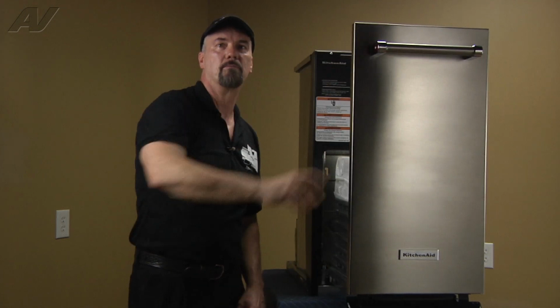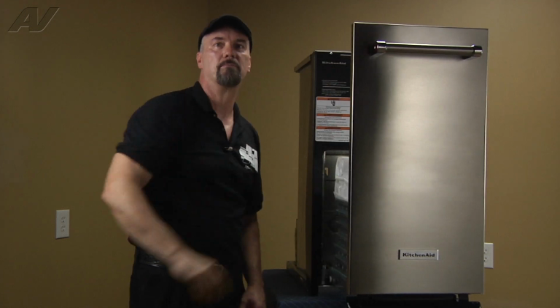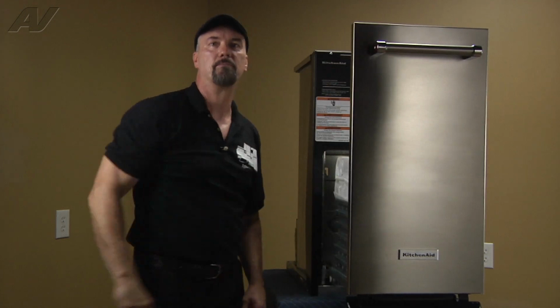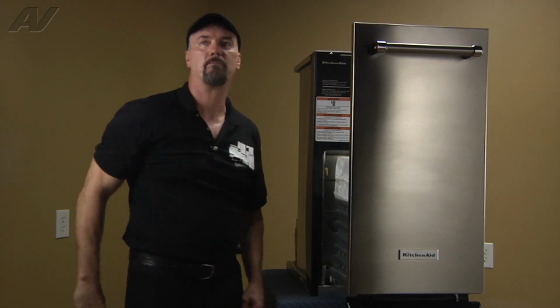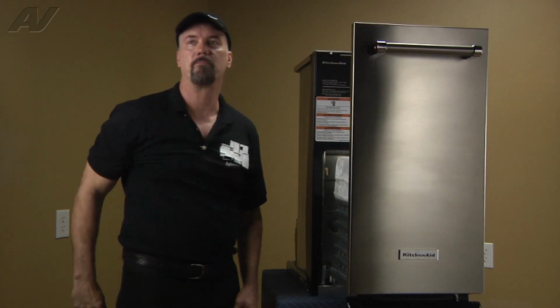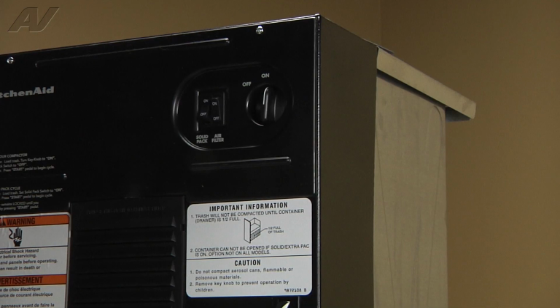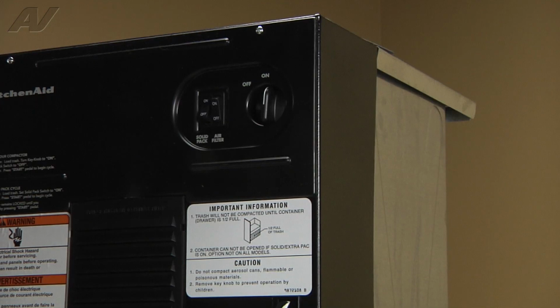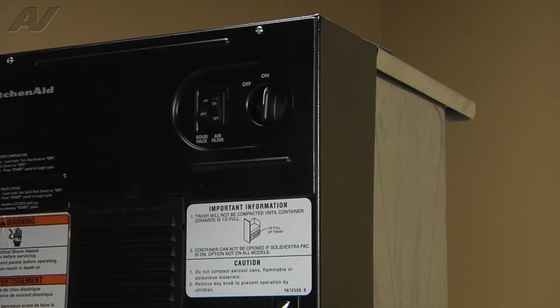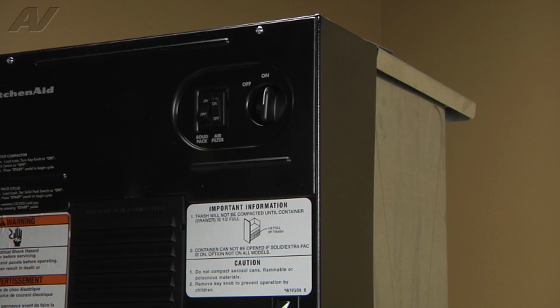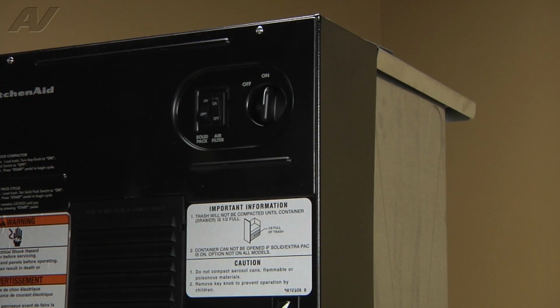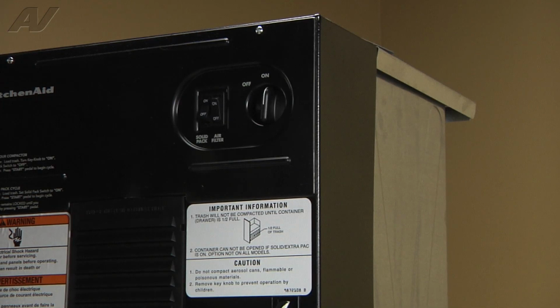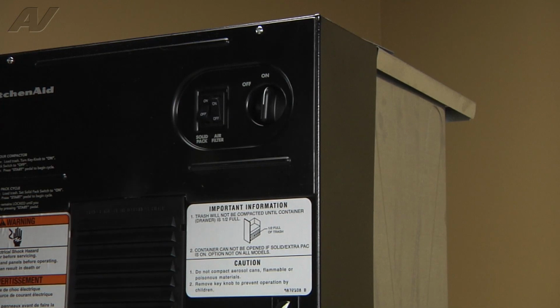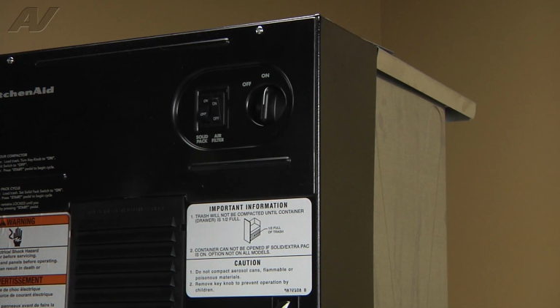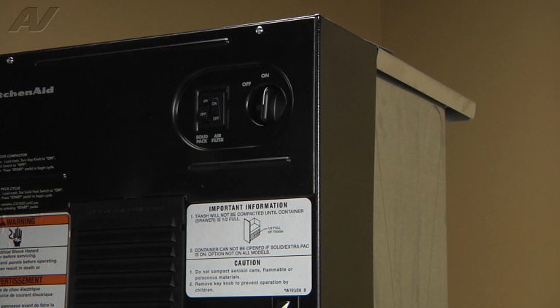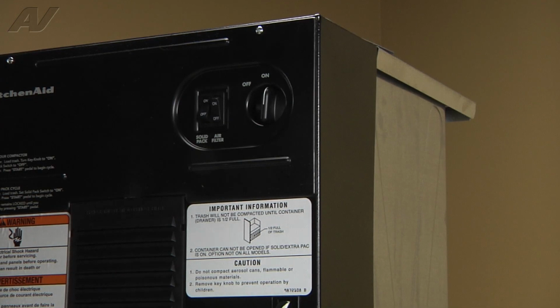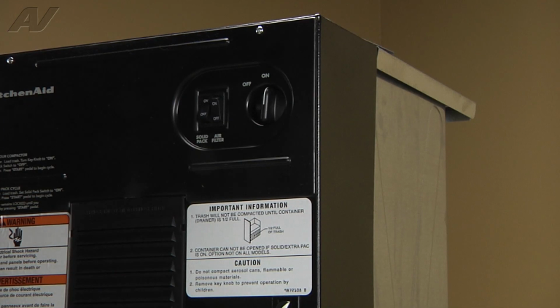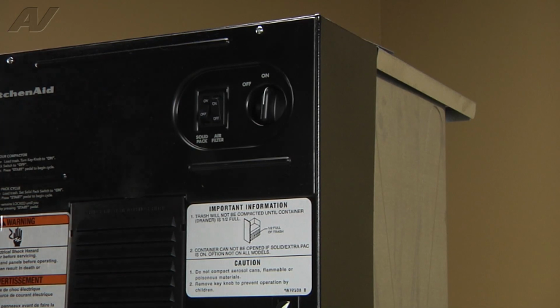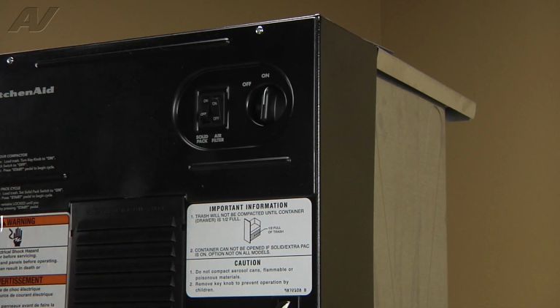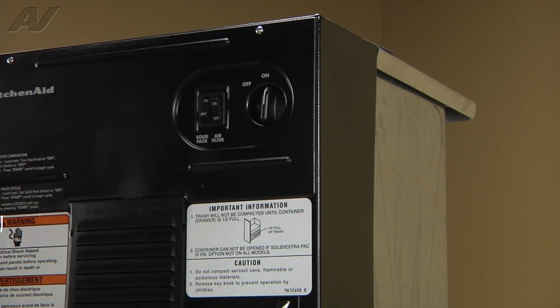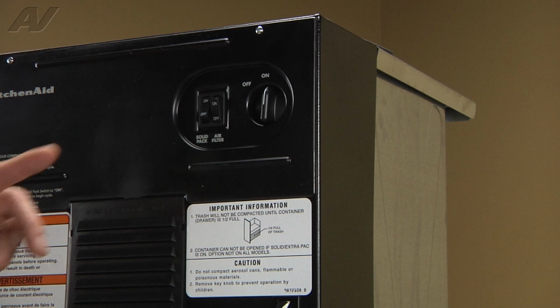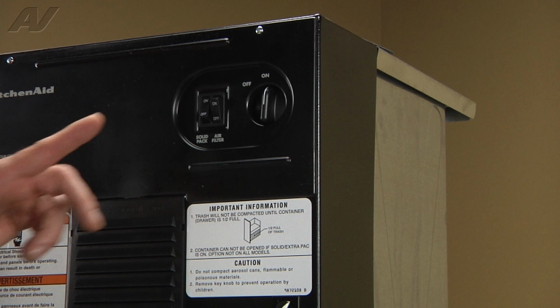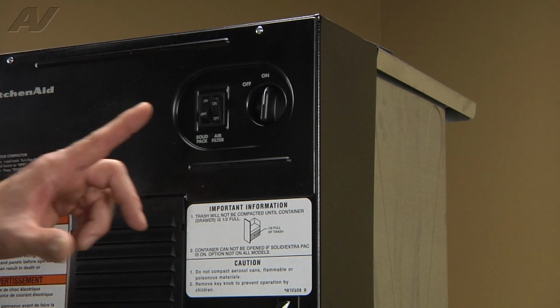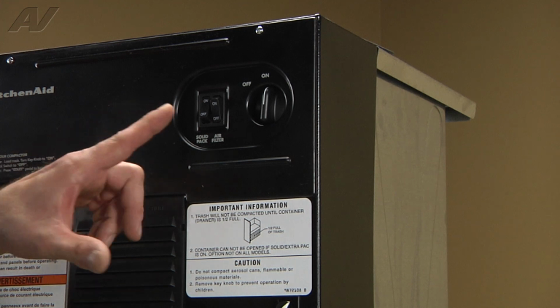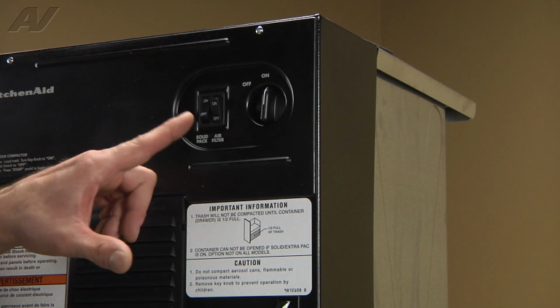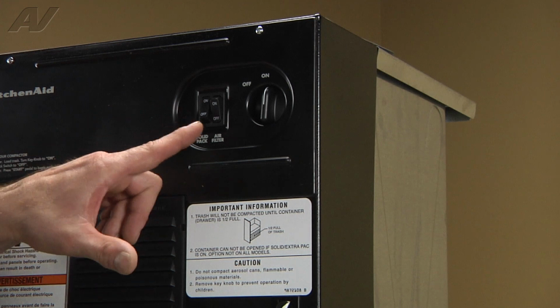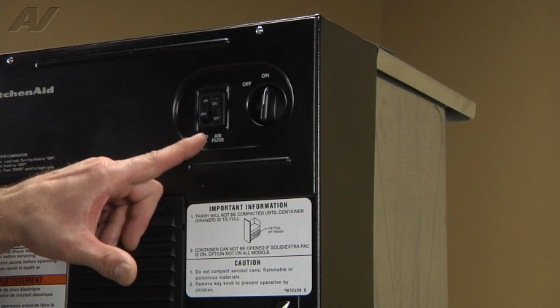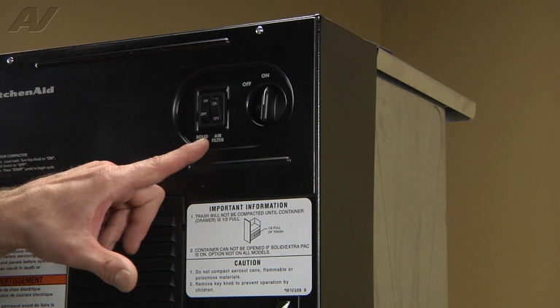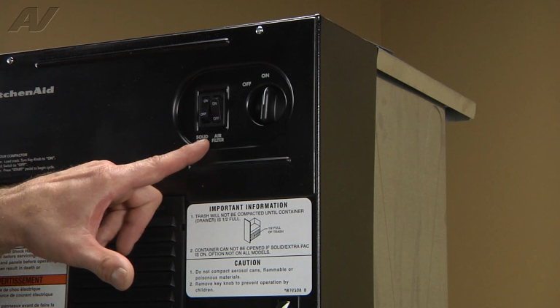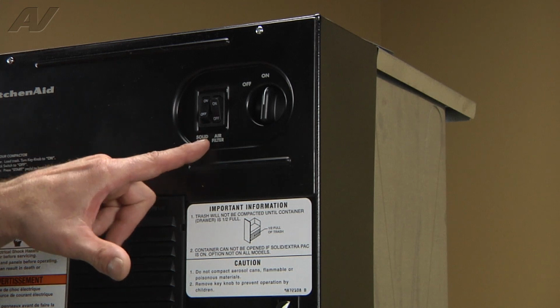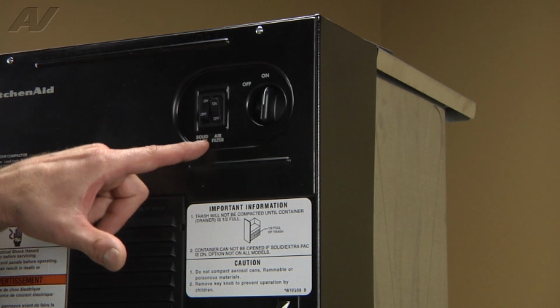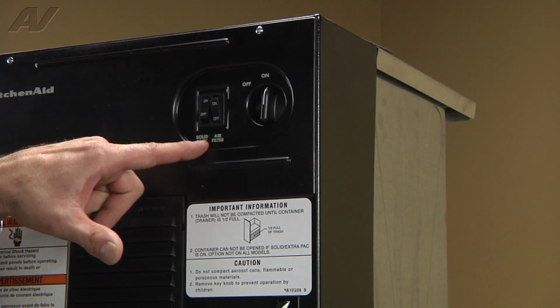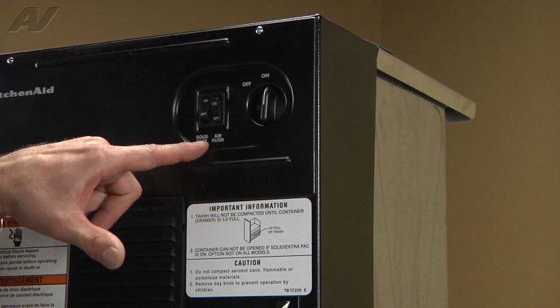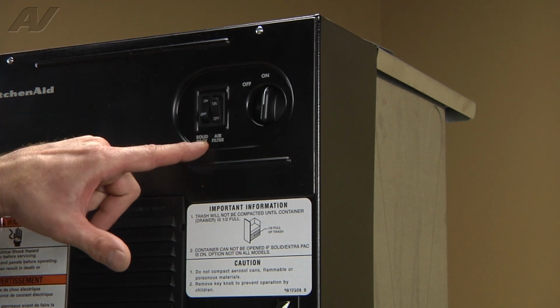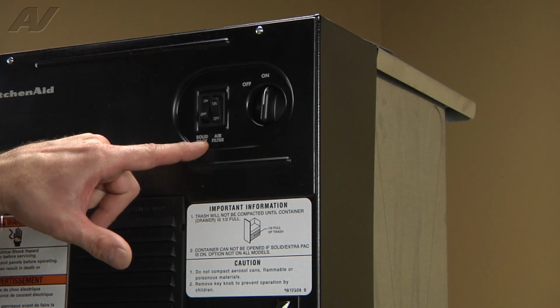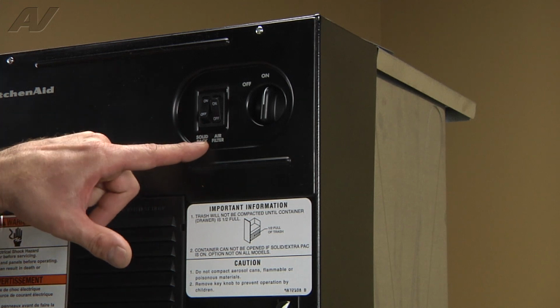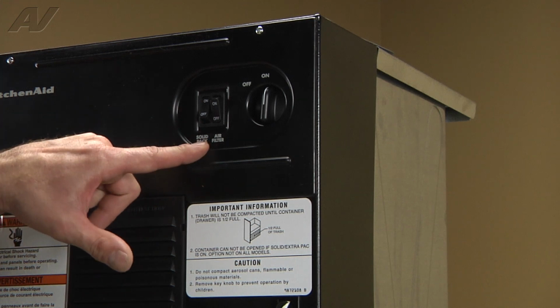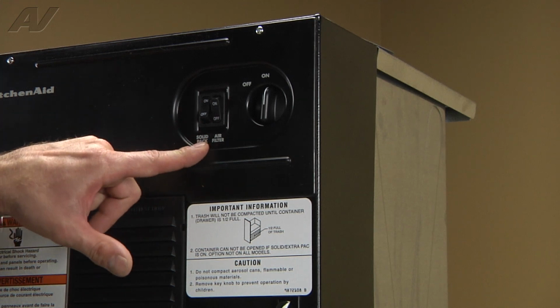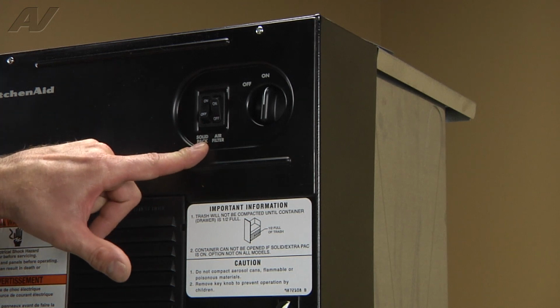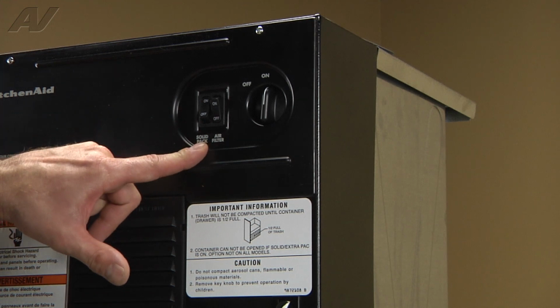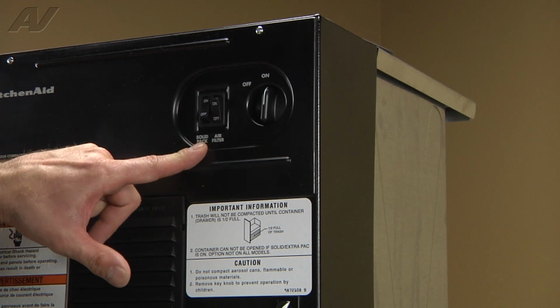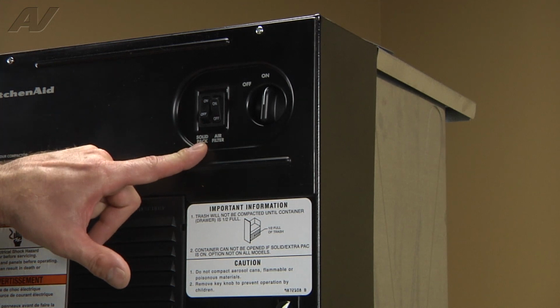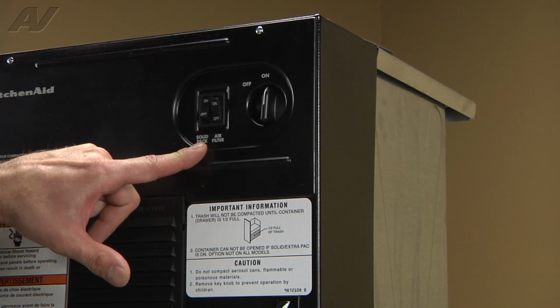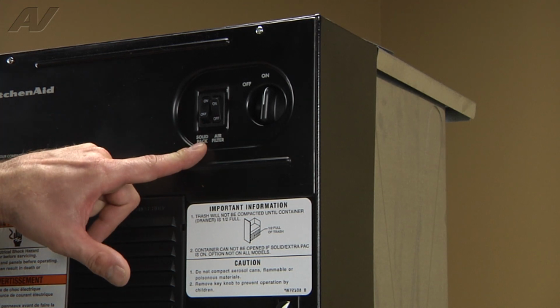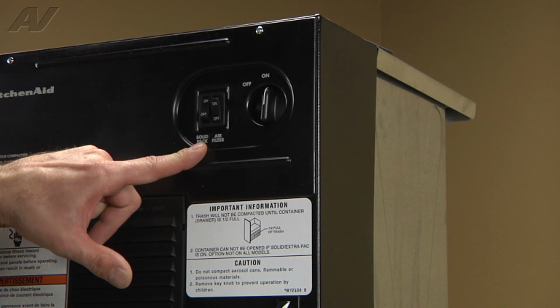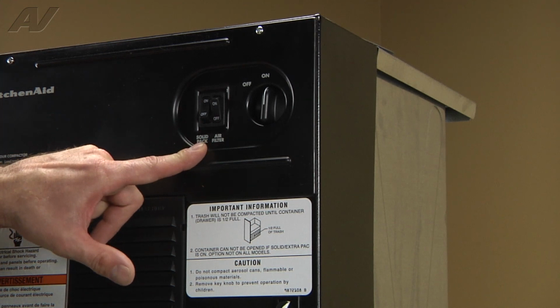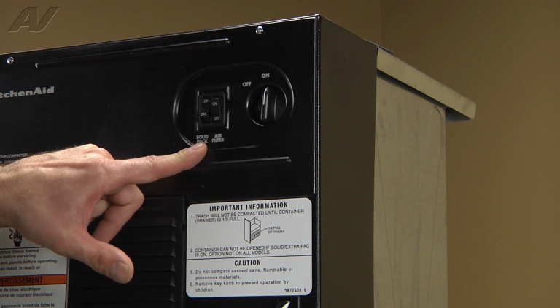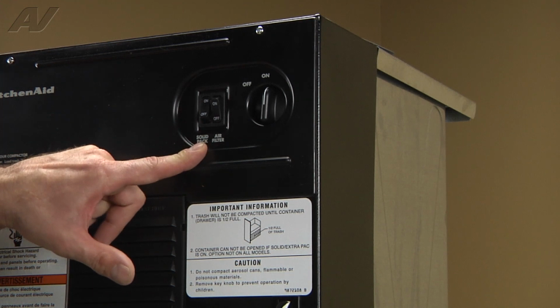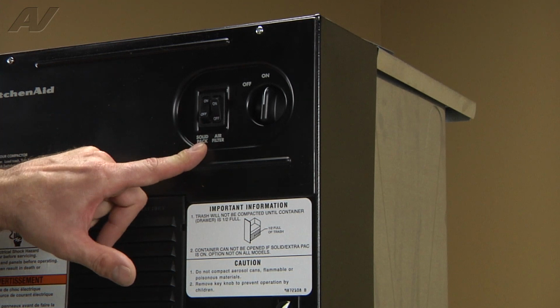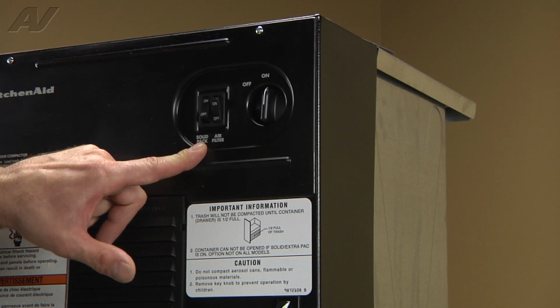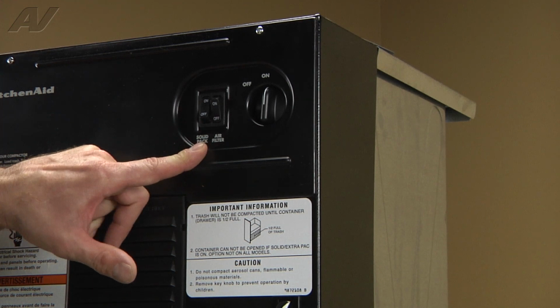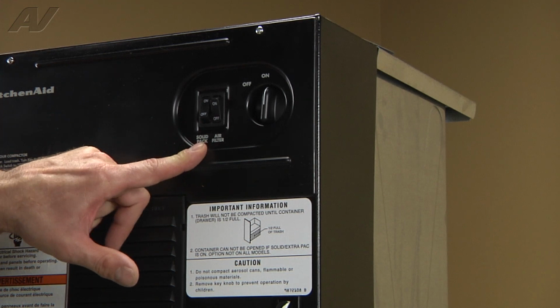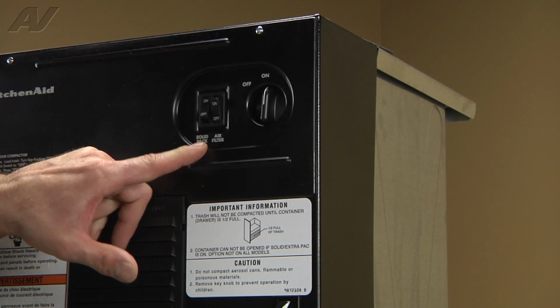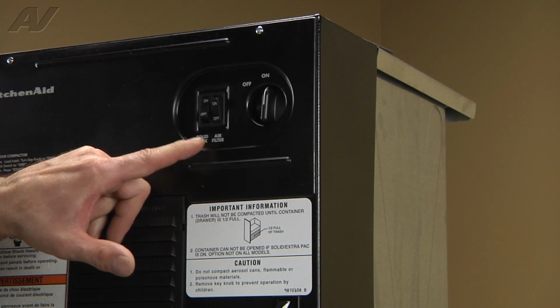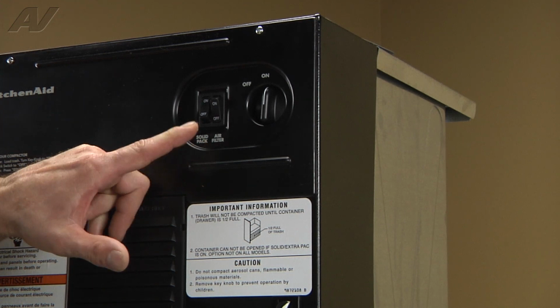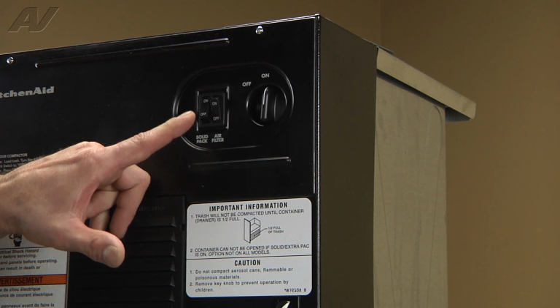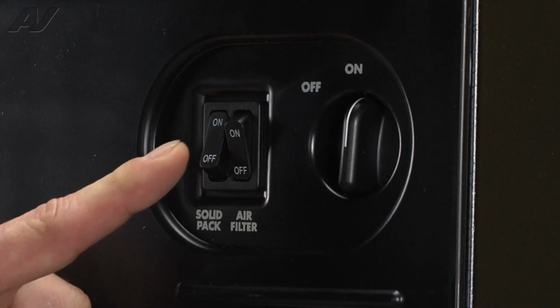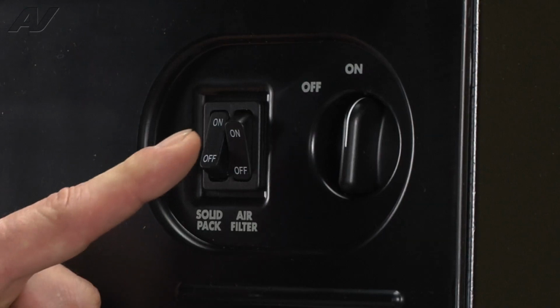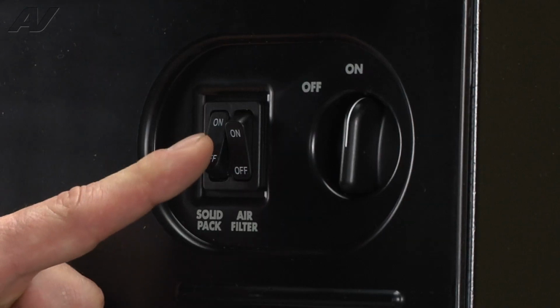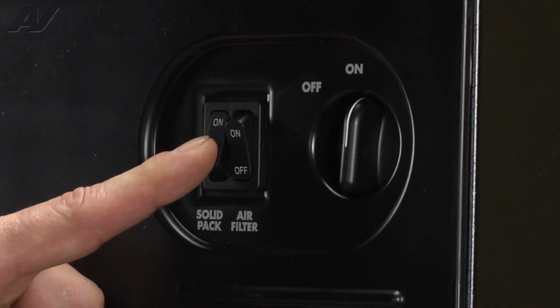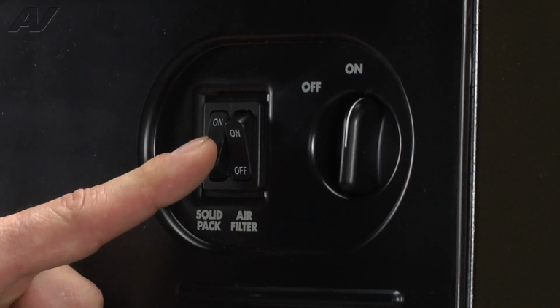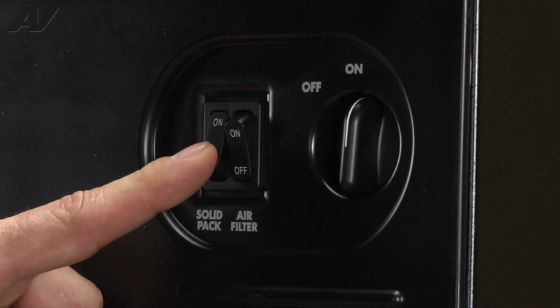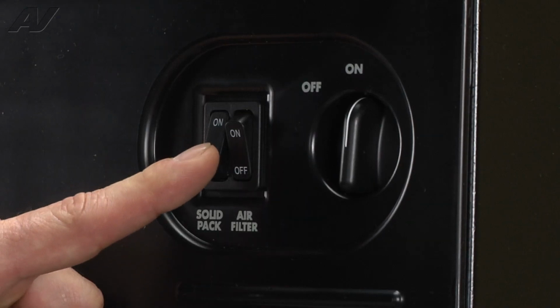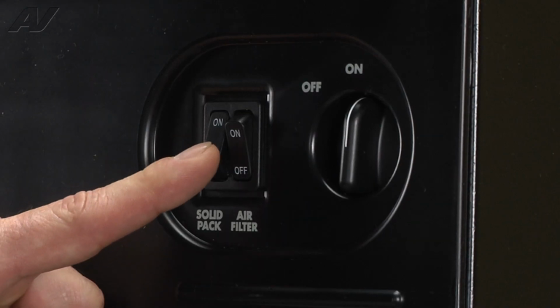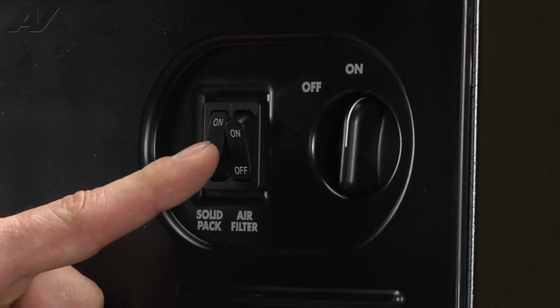If you're not intending on using the solid pack feature, disengage it by turning off the switch behind the door.